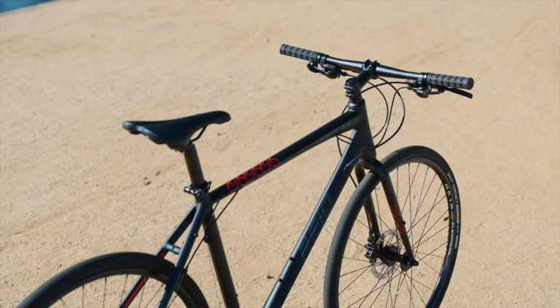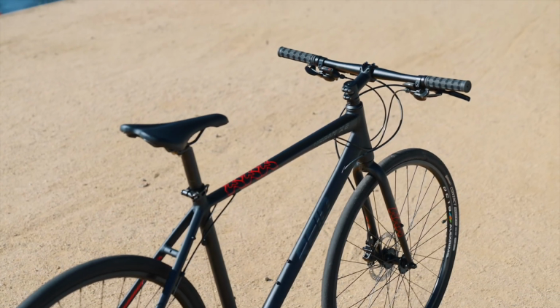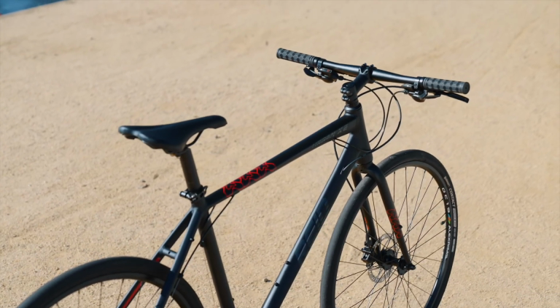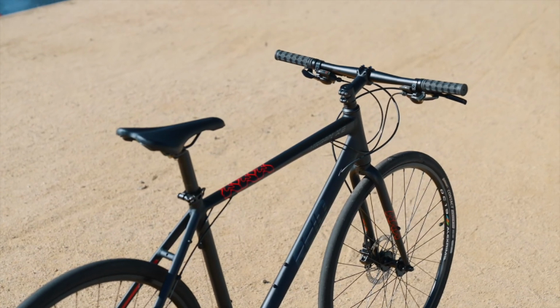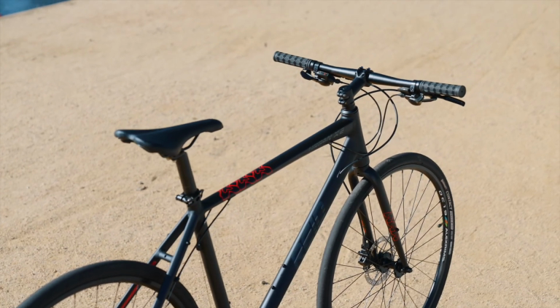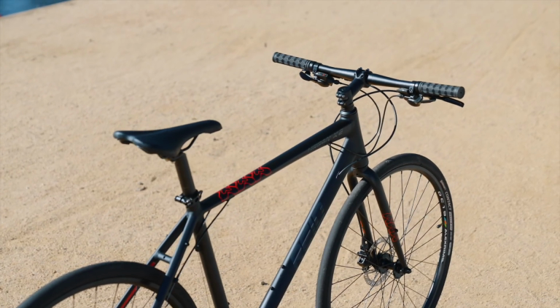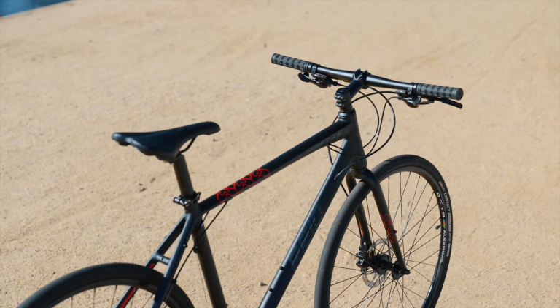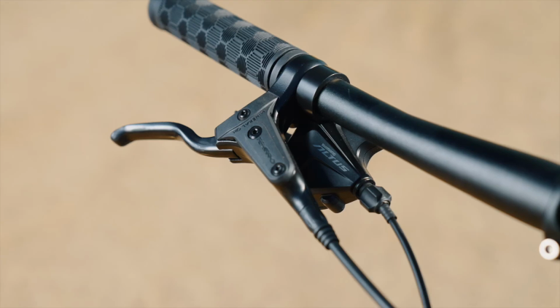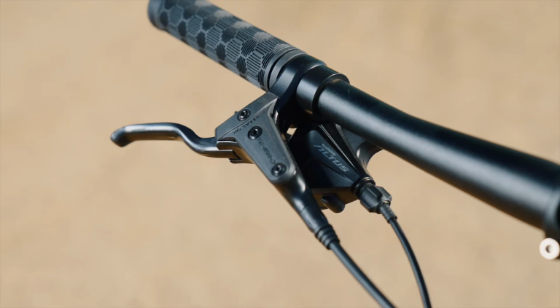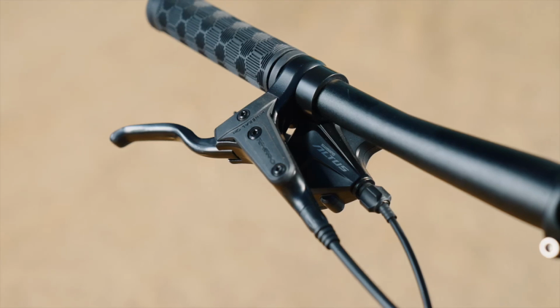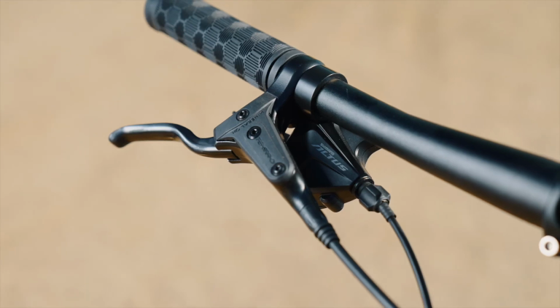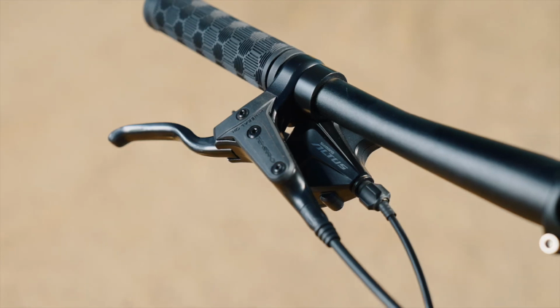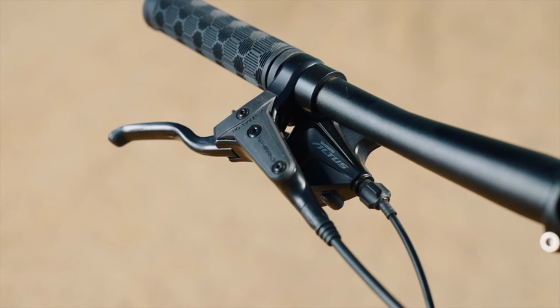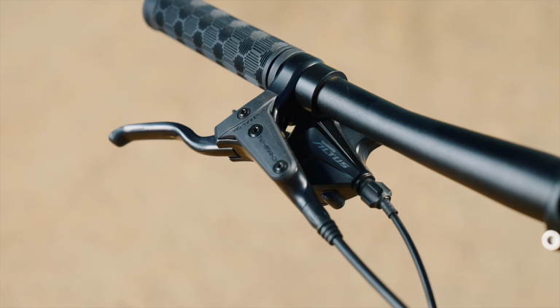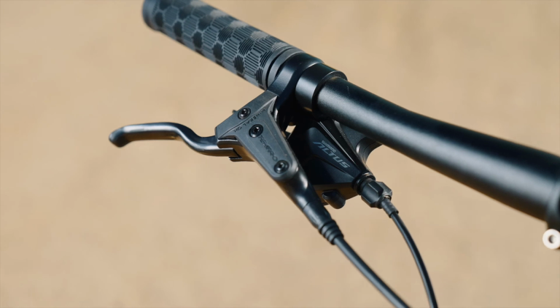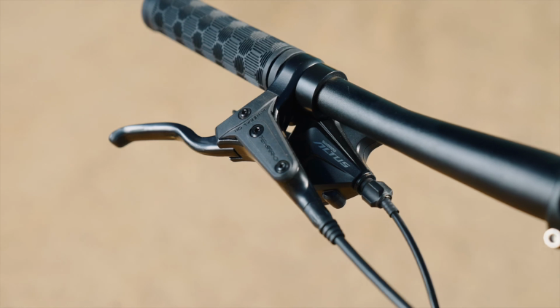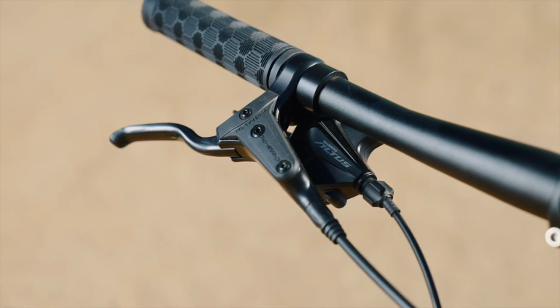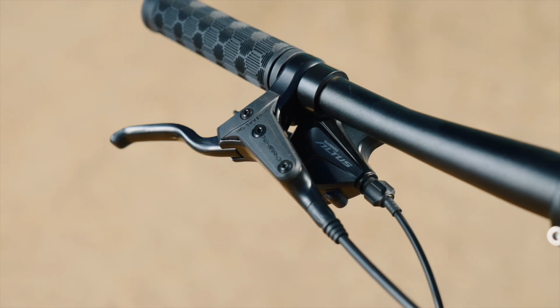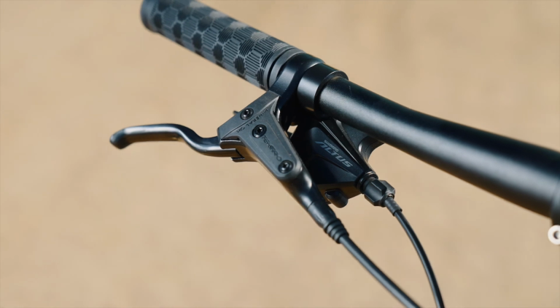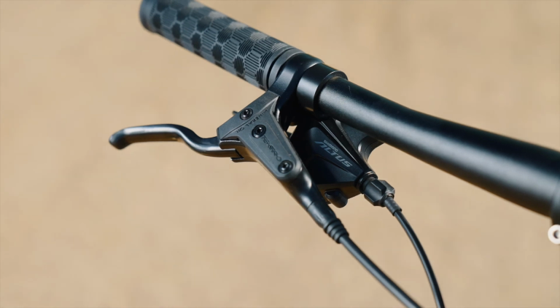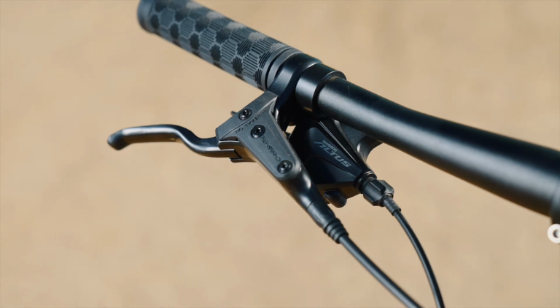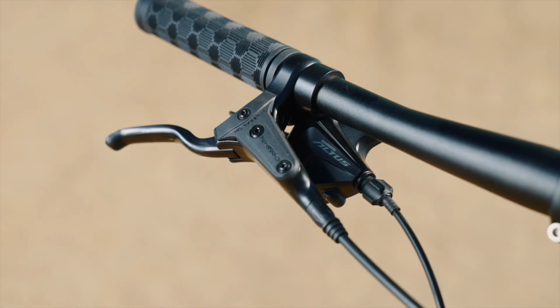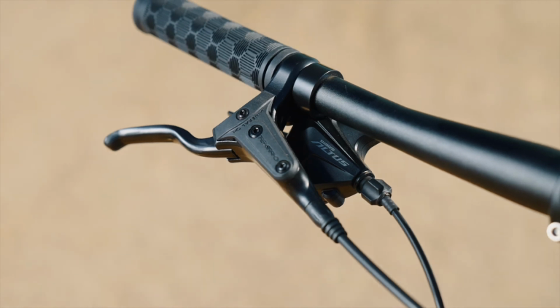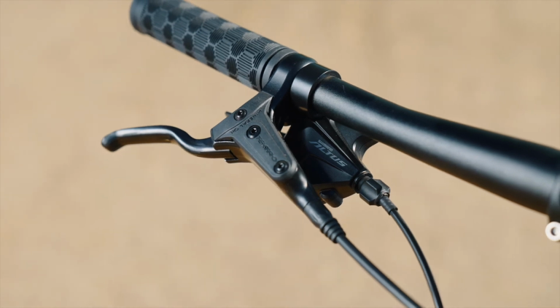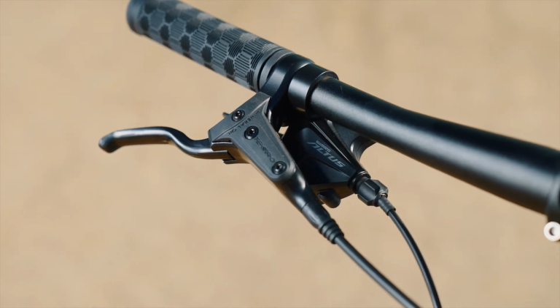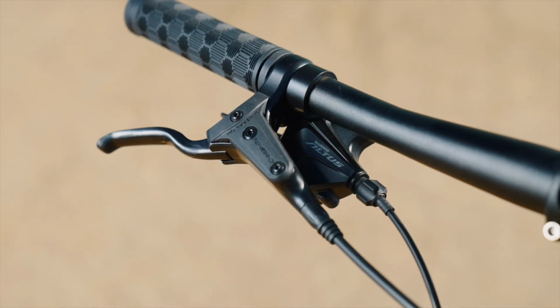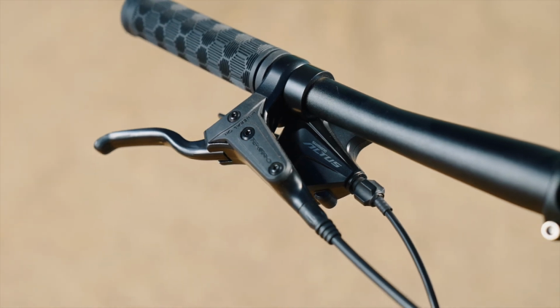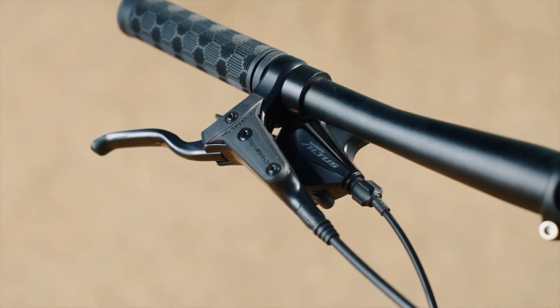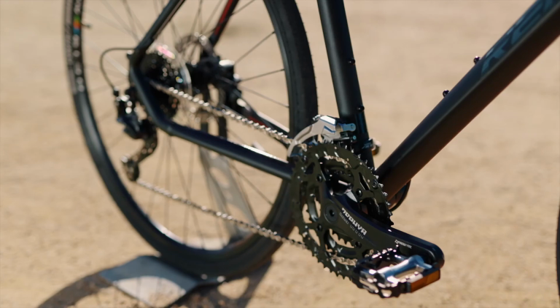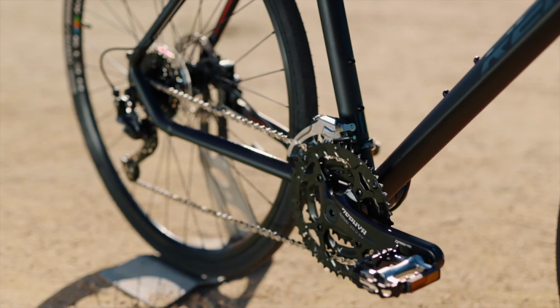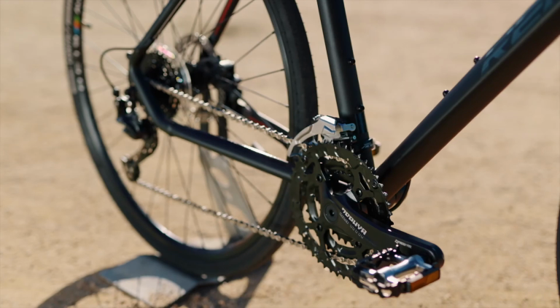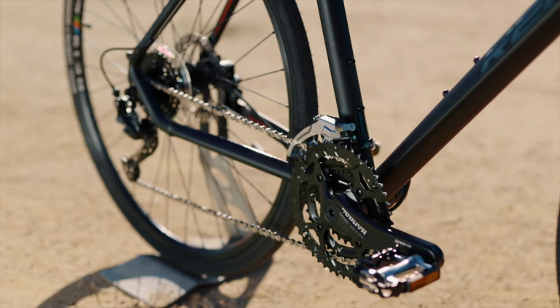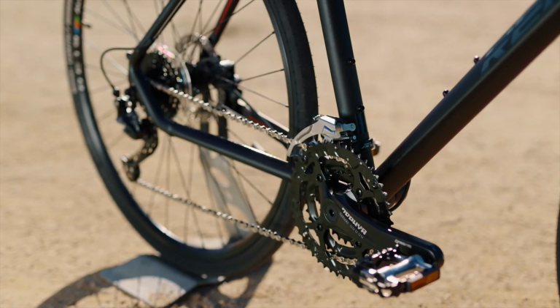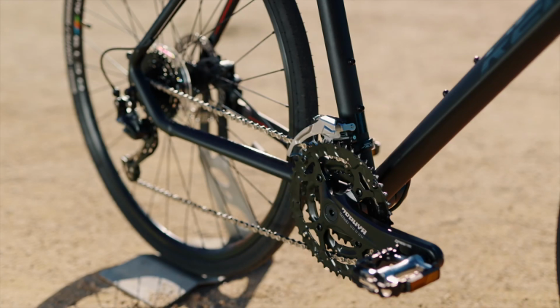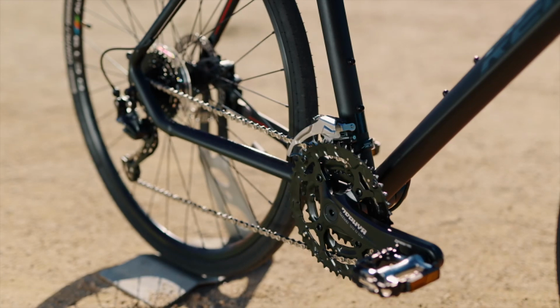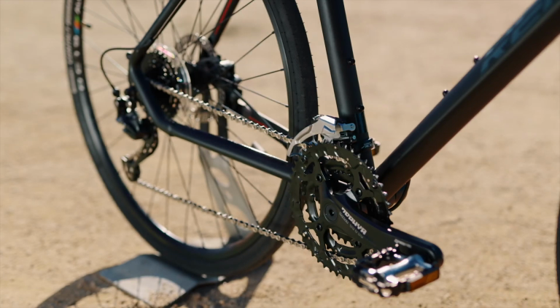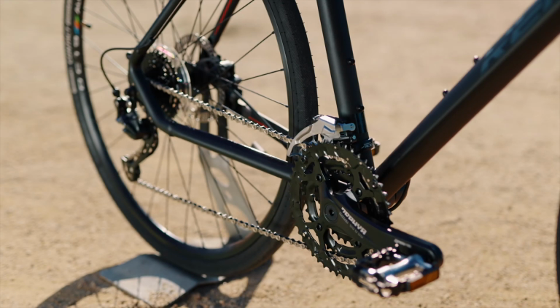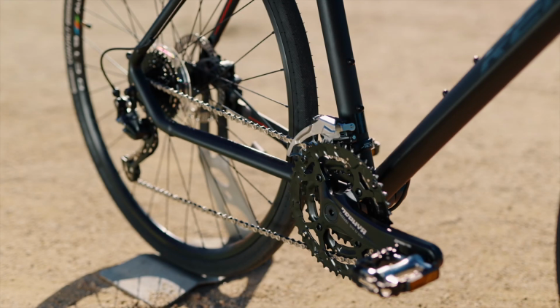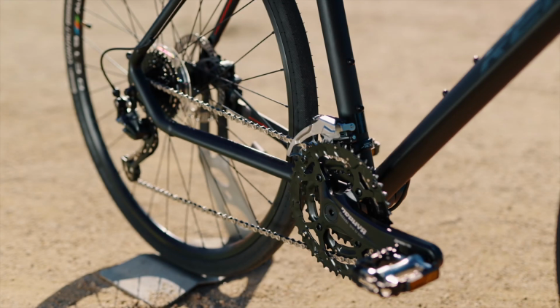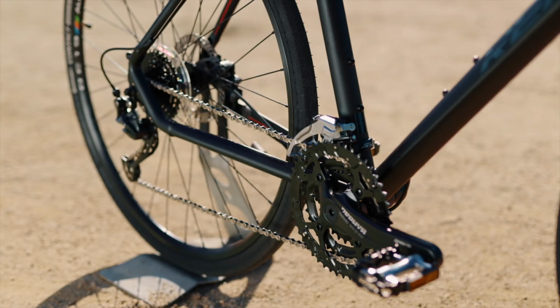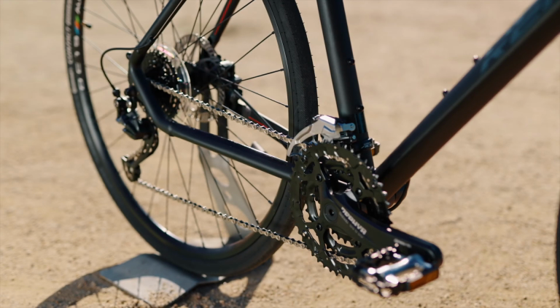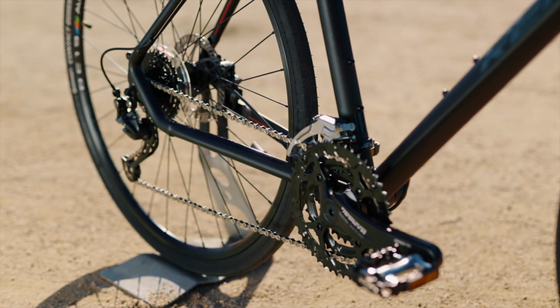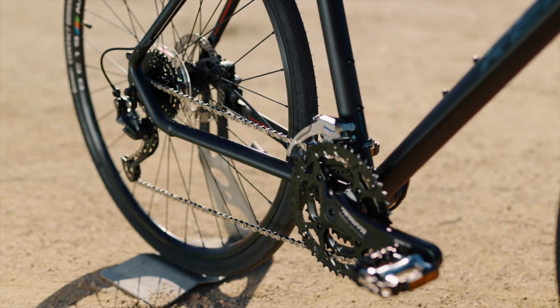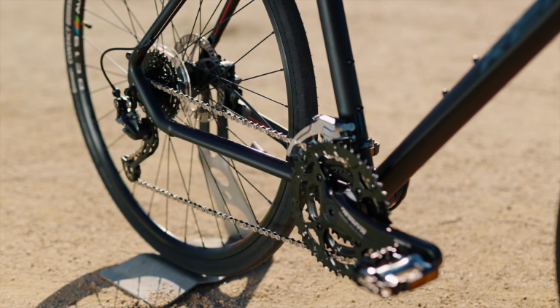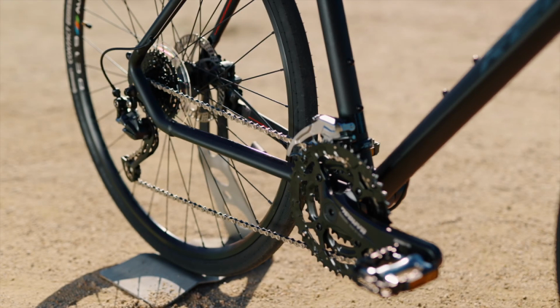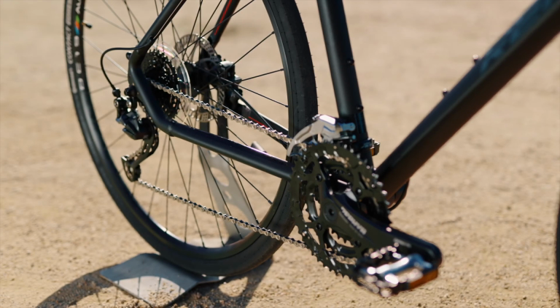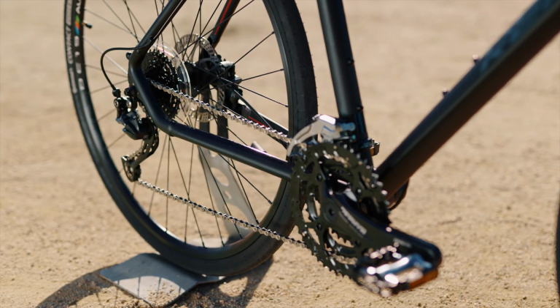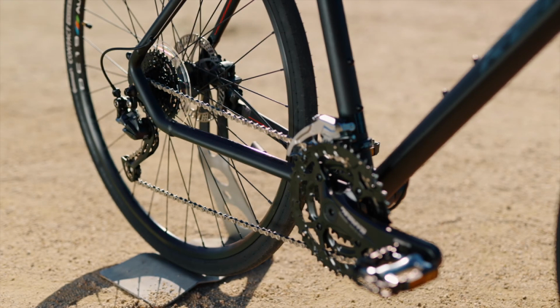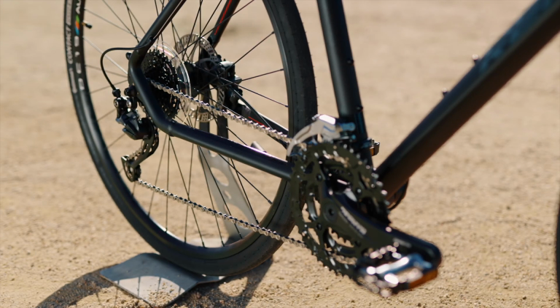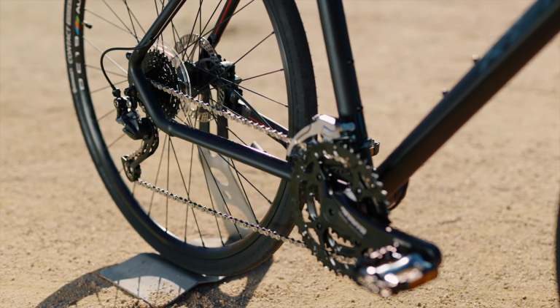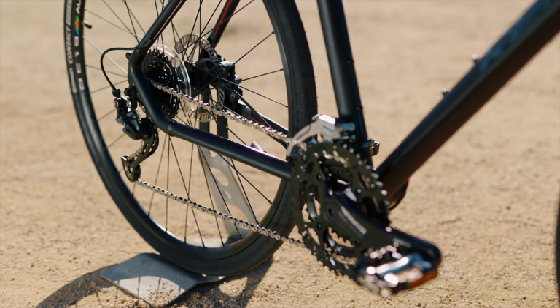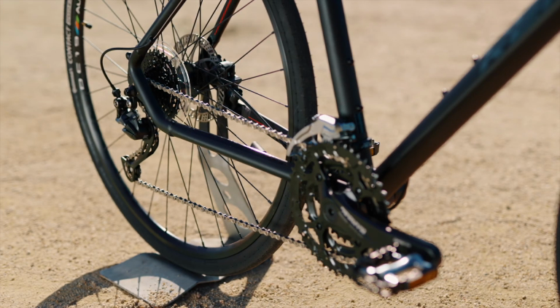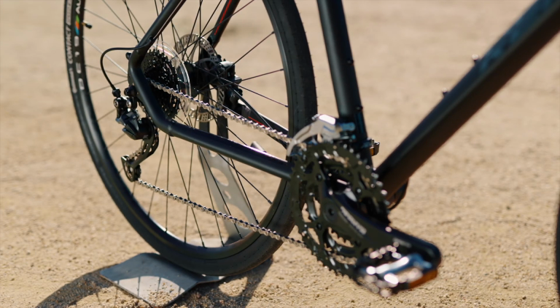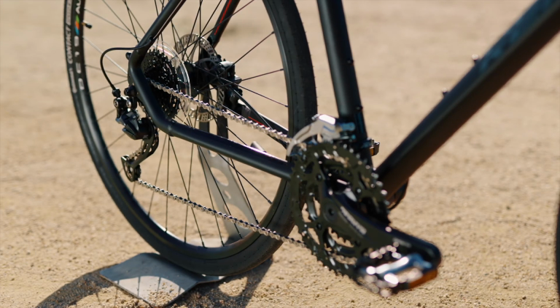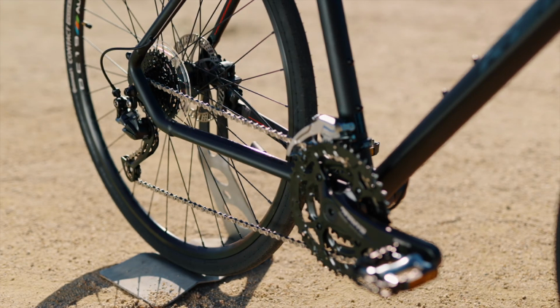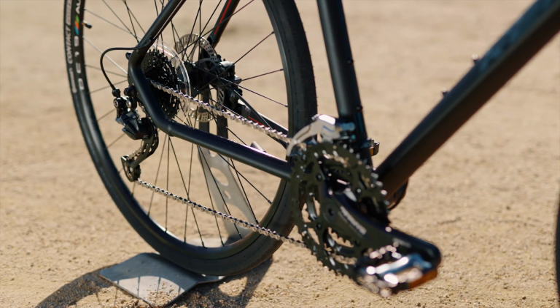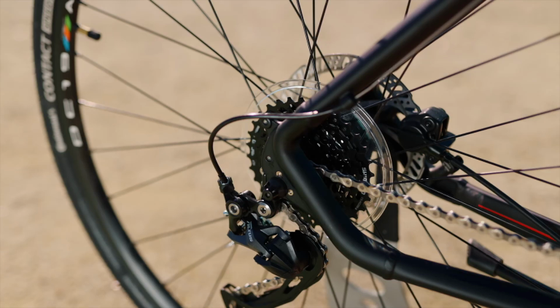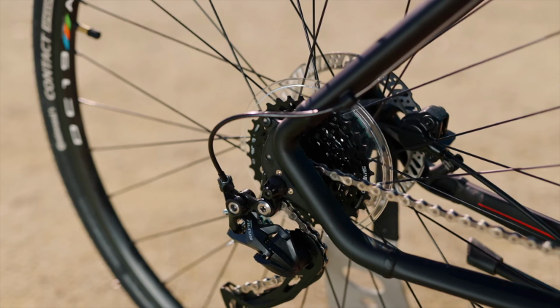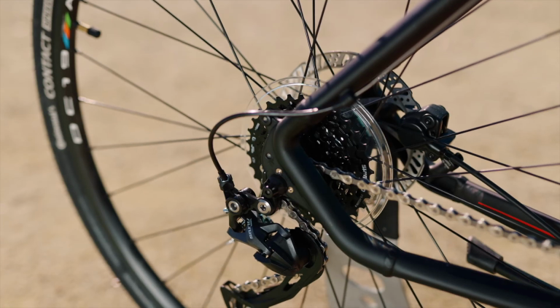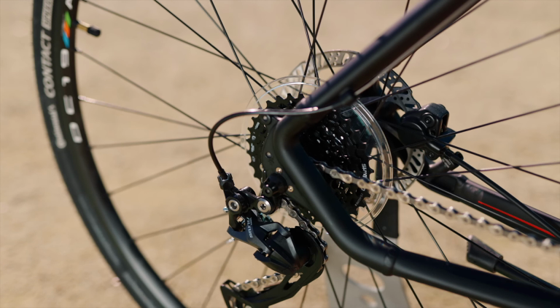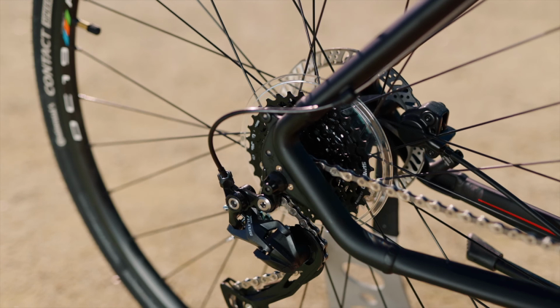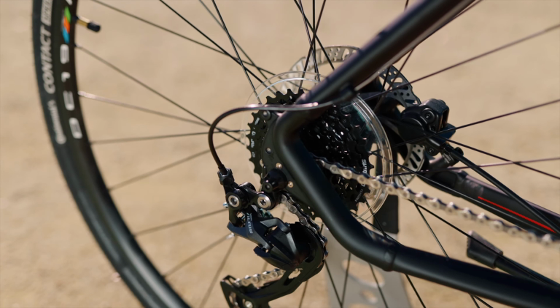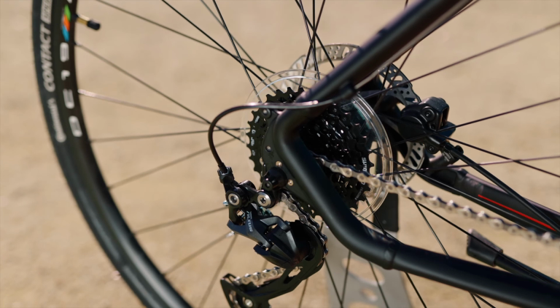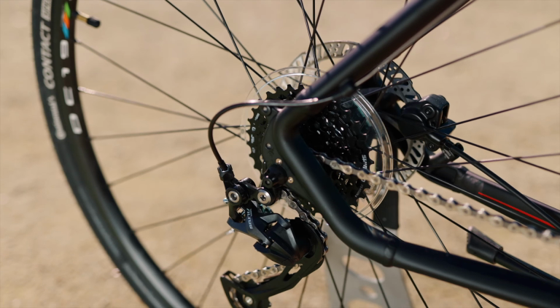A slick shifting Shimano 27-speed drivetrain gives you plenty of range for climbs and fast descents.